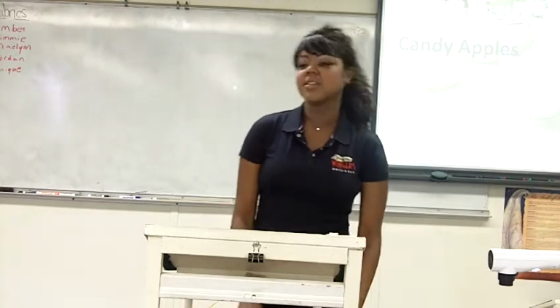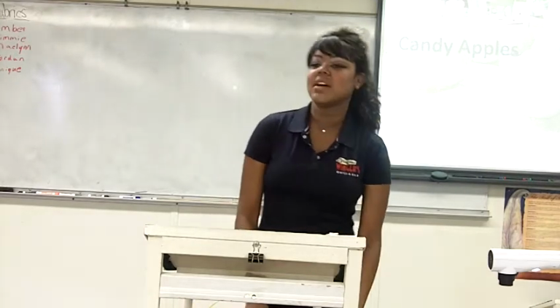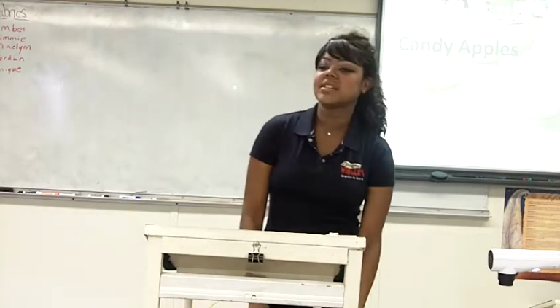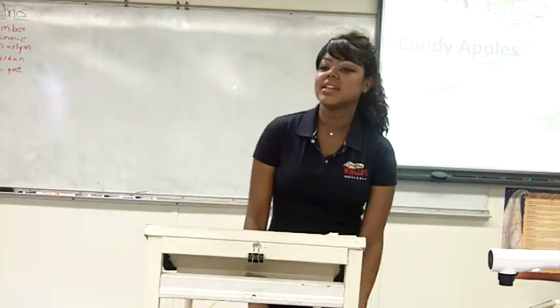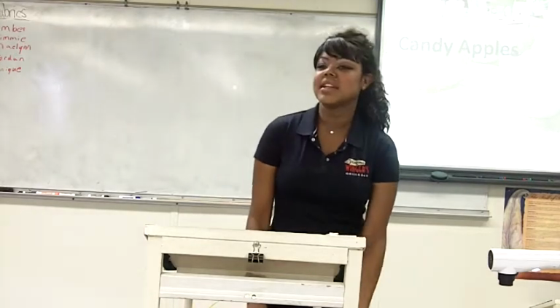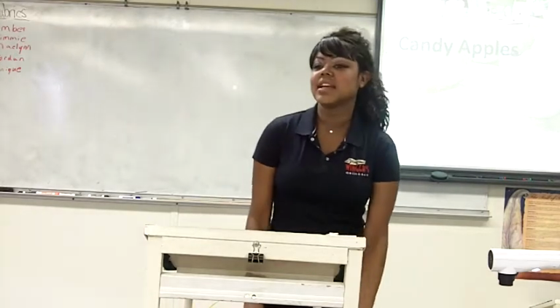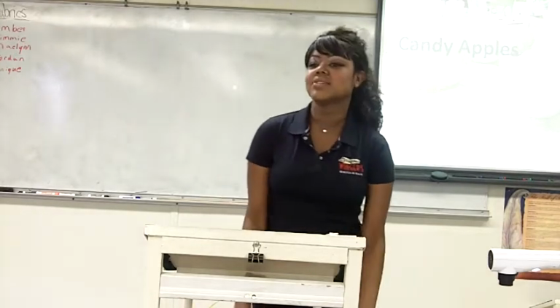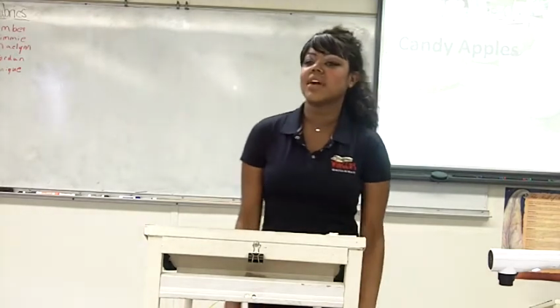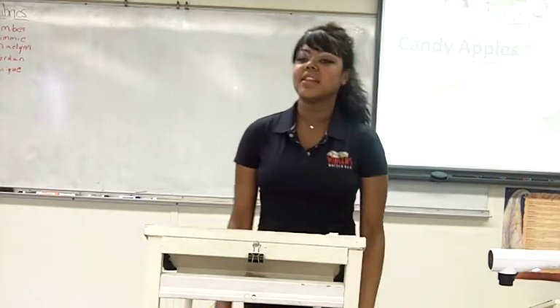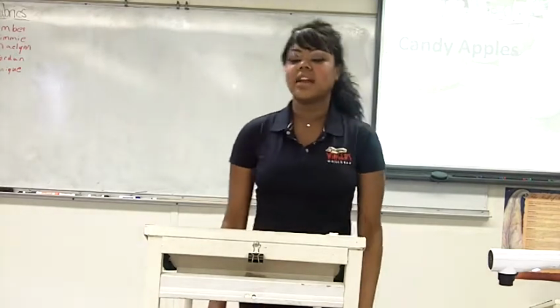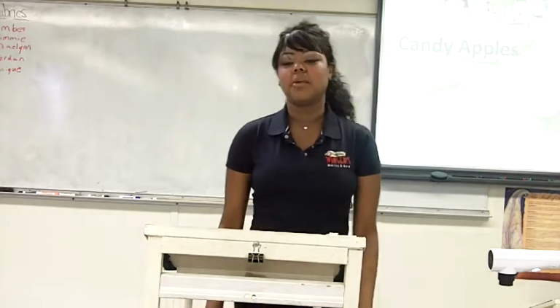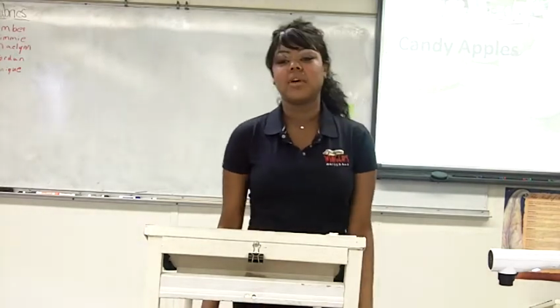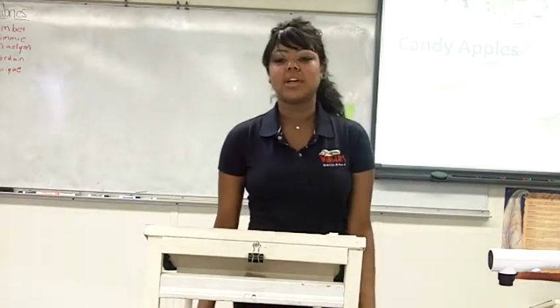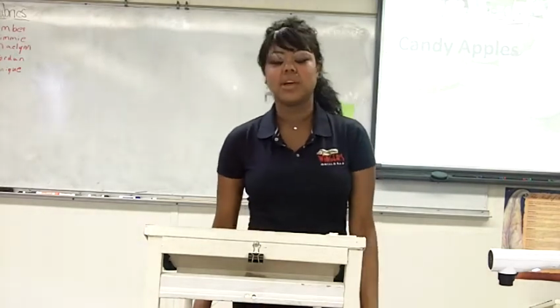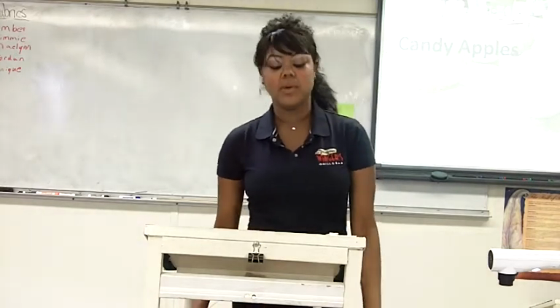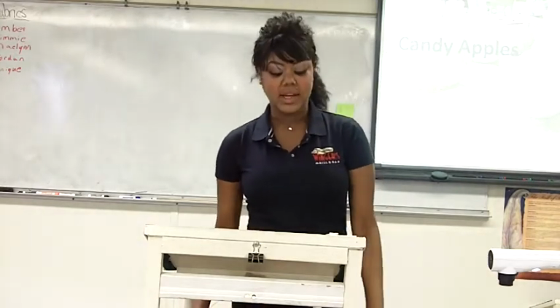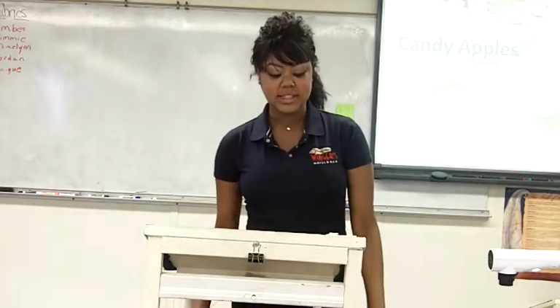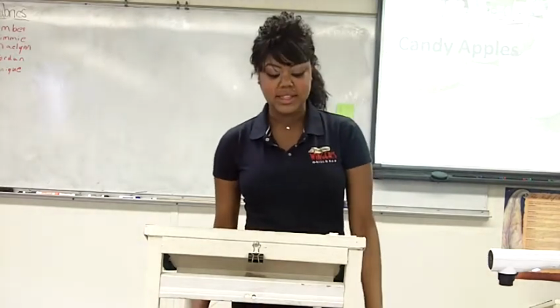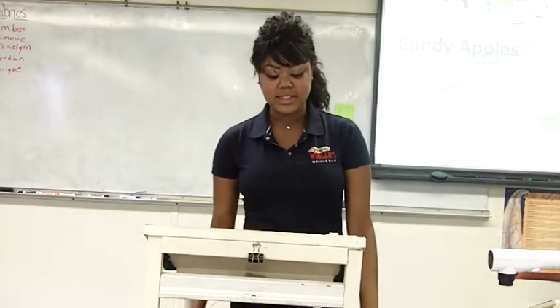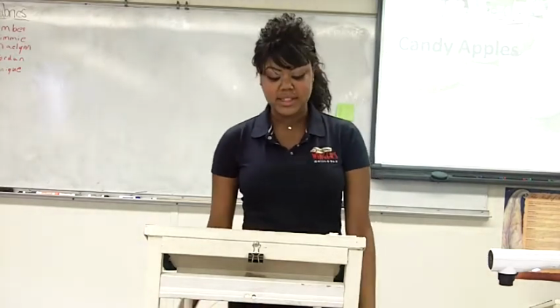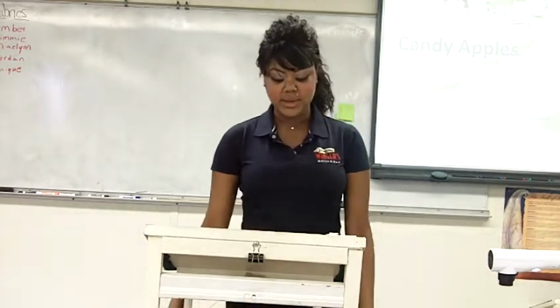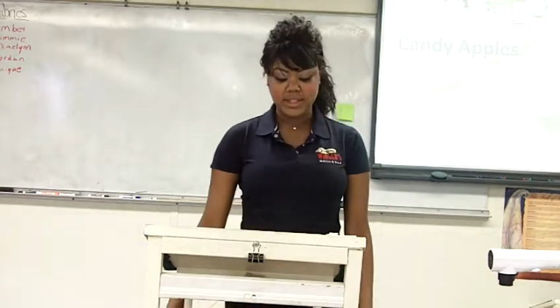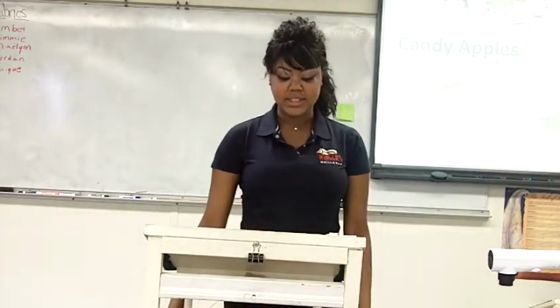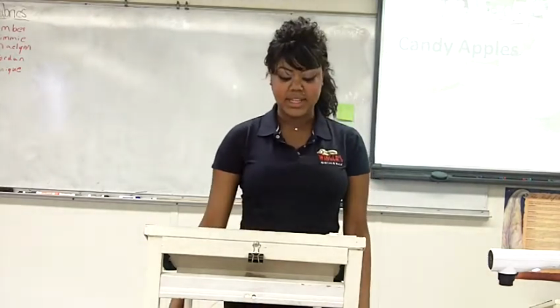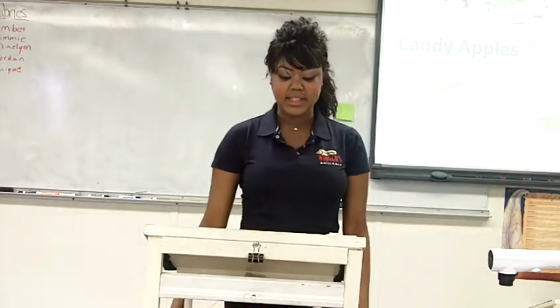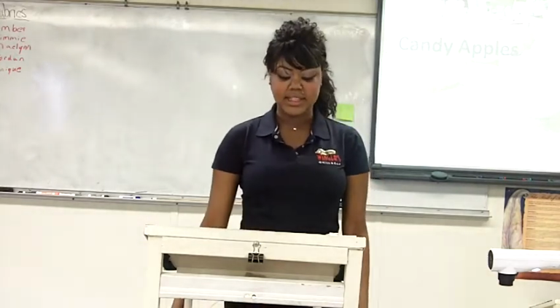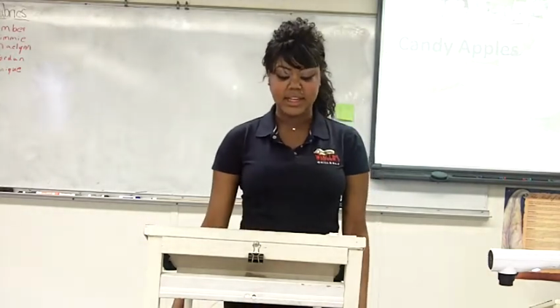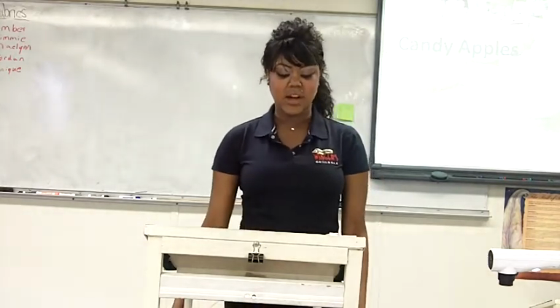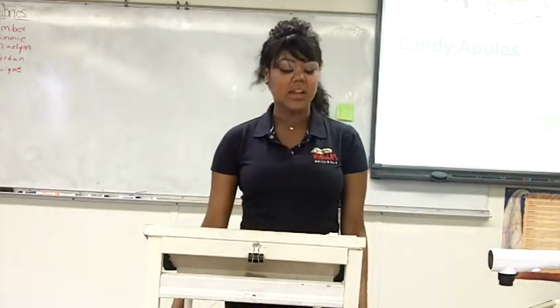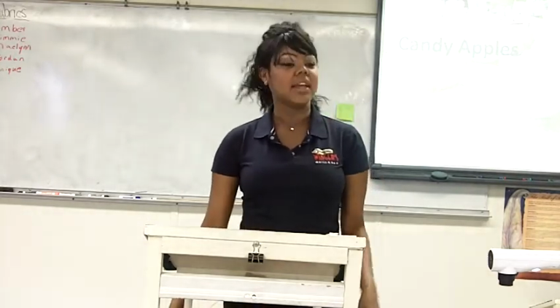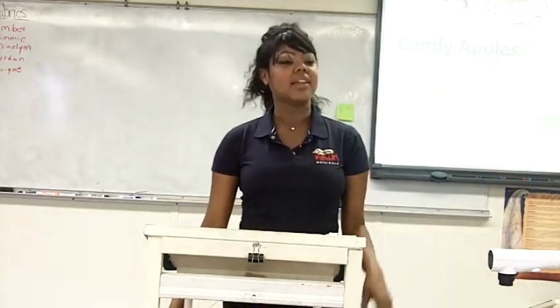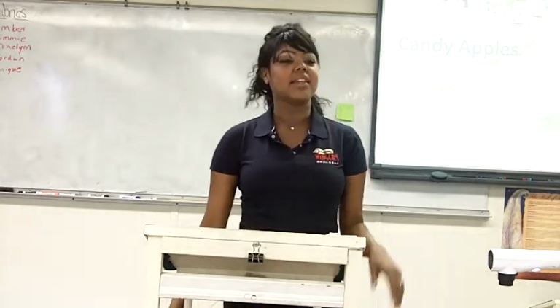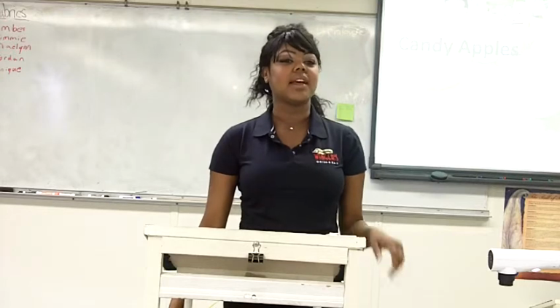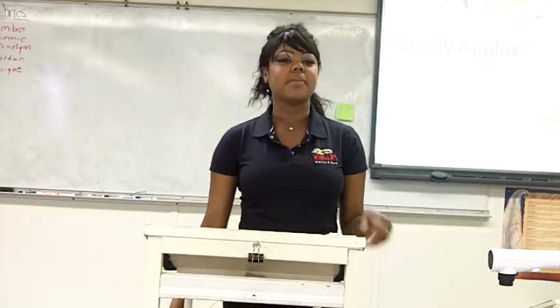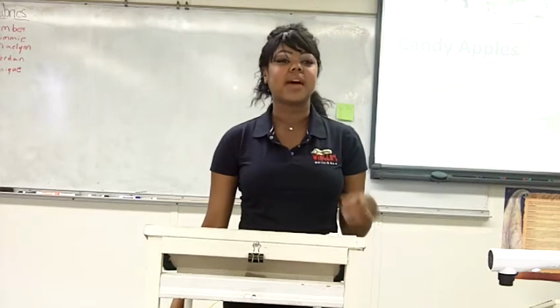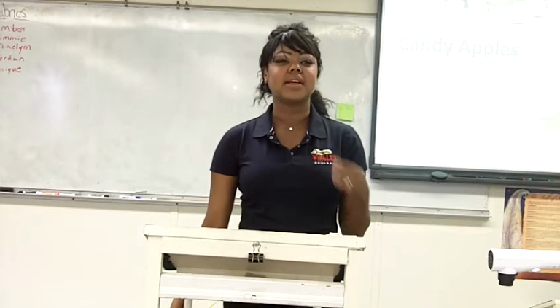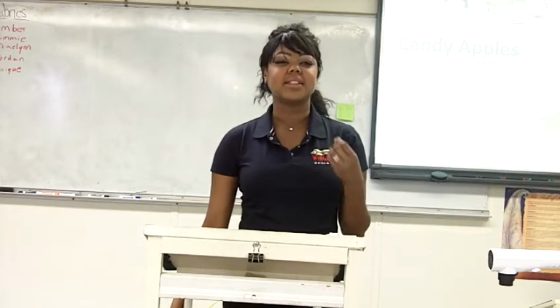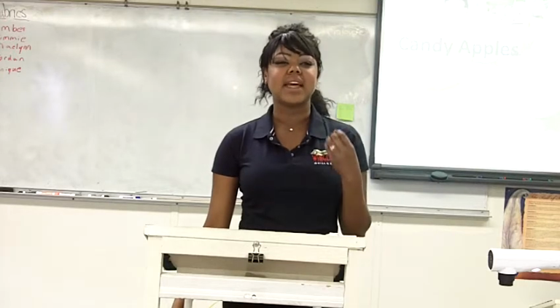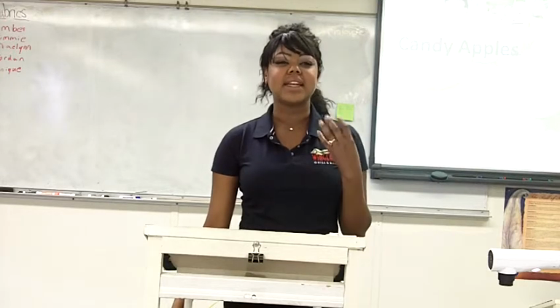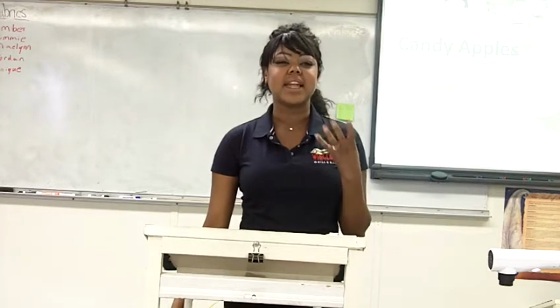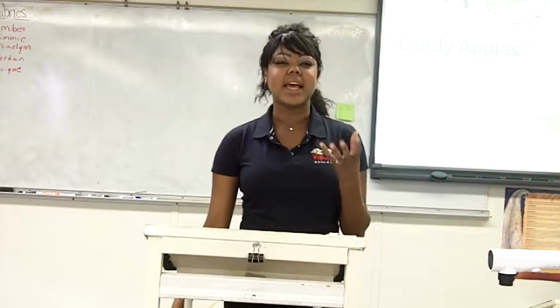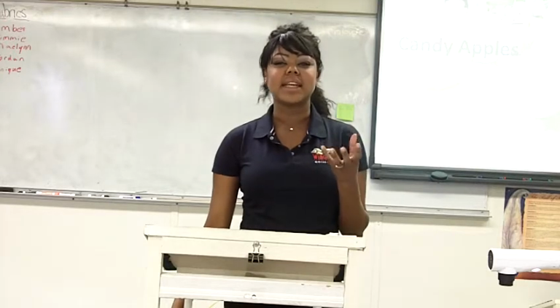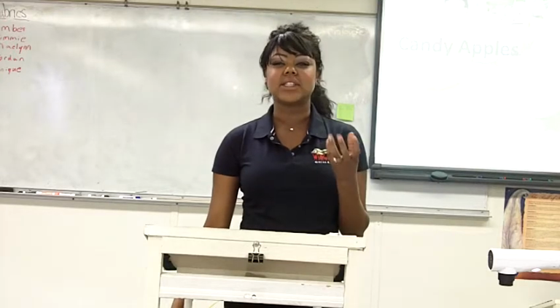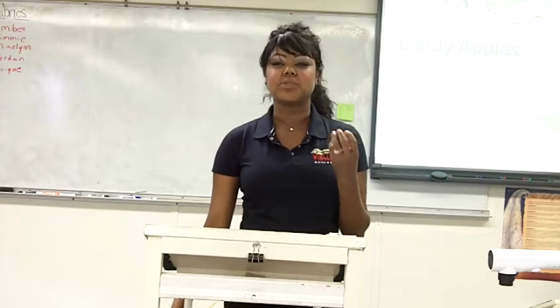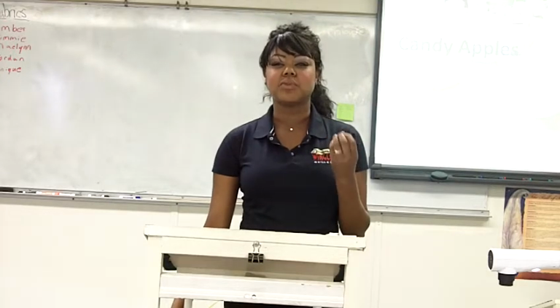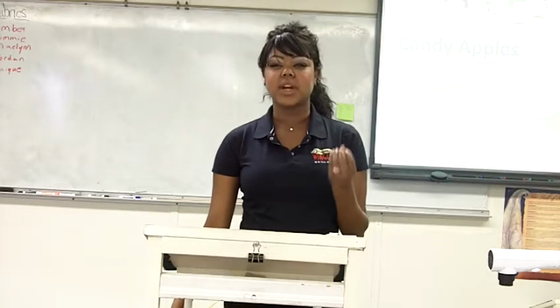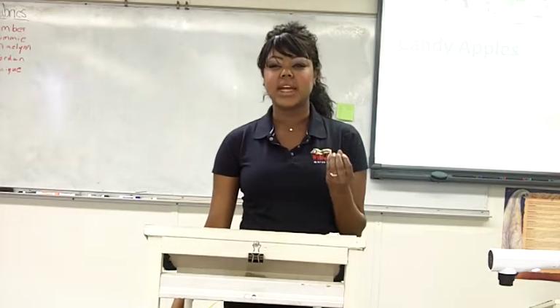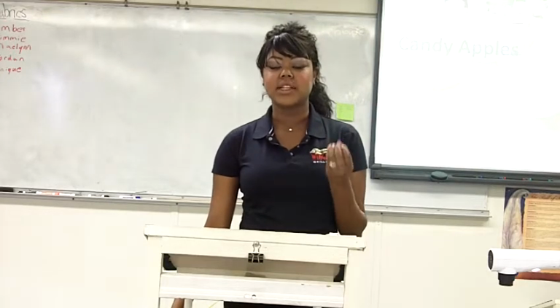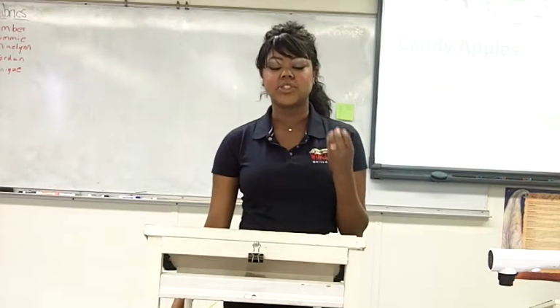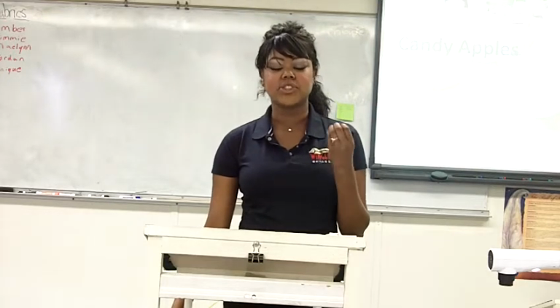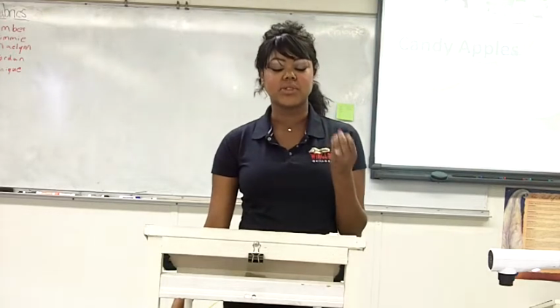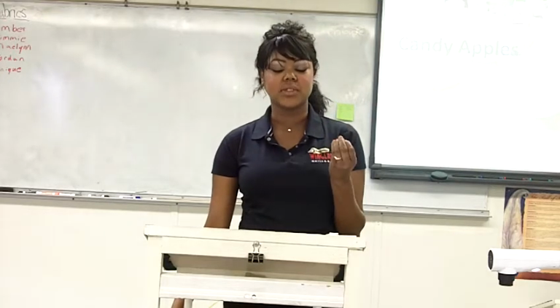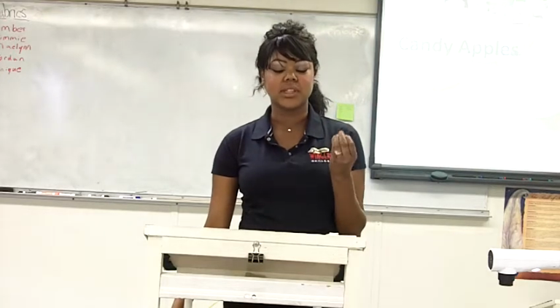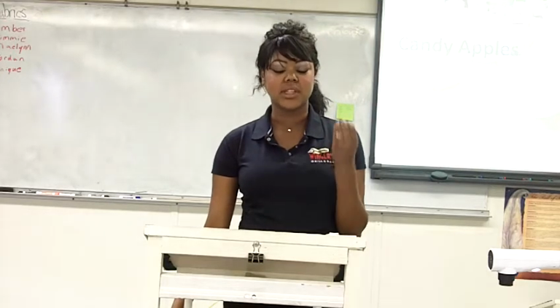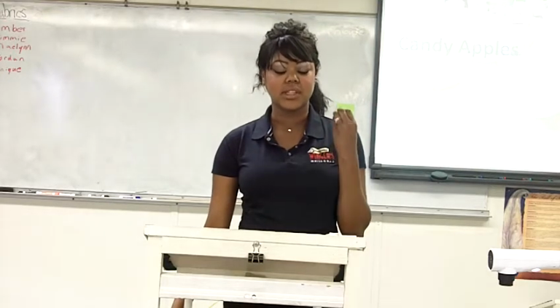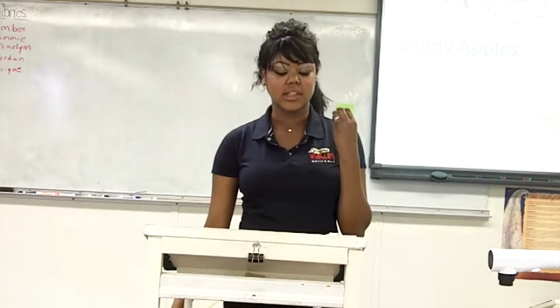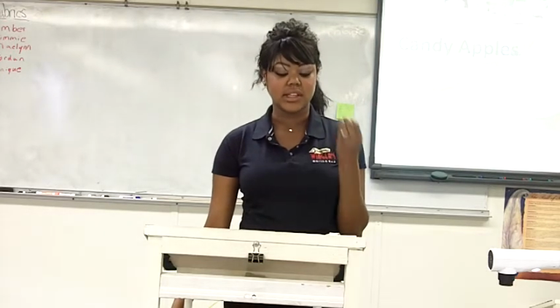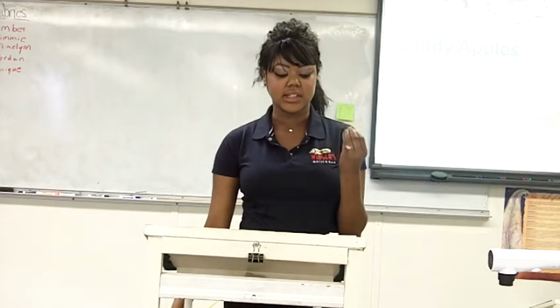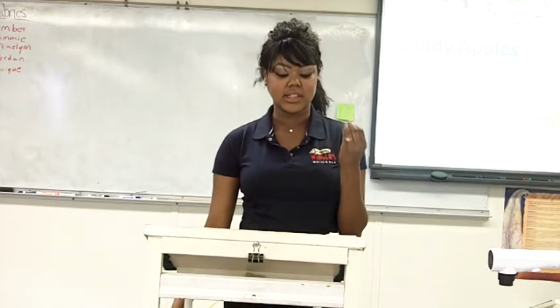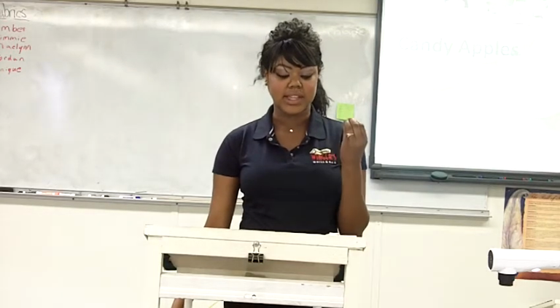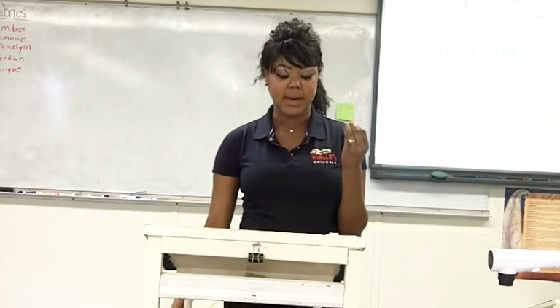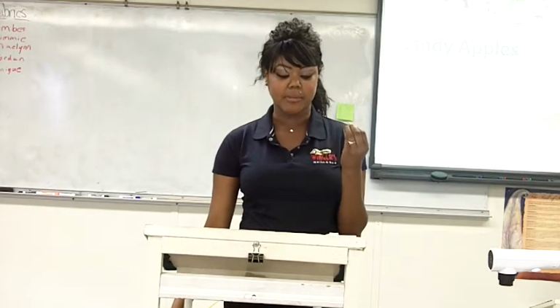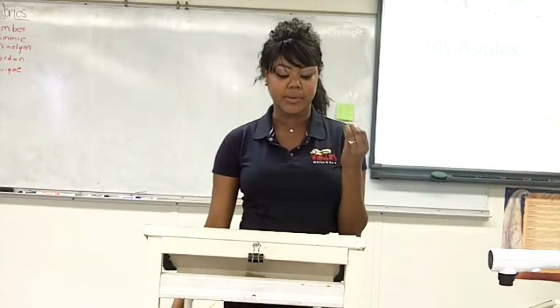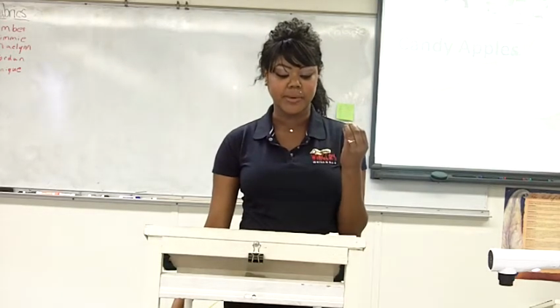All thoughts of the next ride that I want to go on cease to exist and all I can think about is that nice, red, juicy, delicious apple.